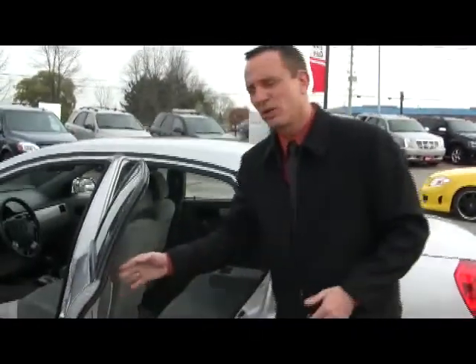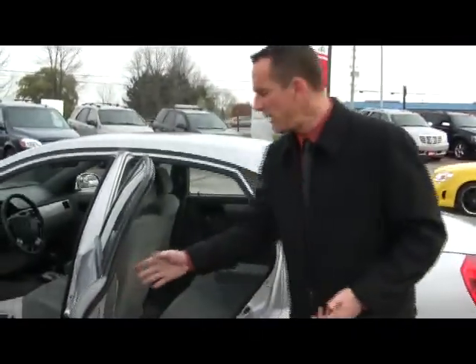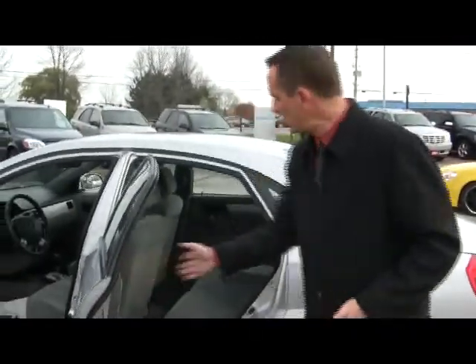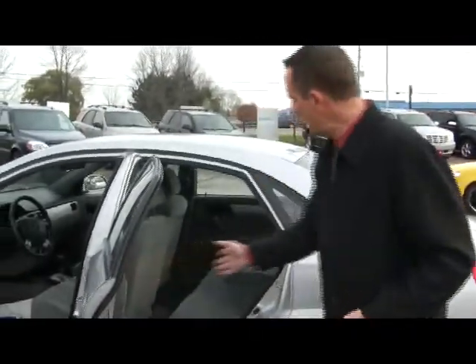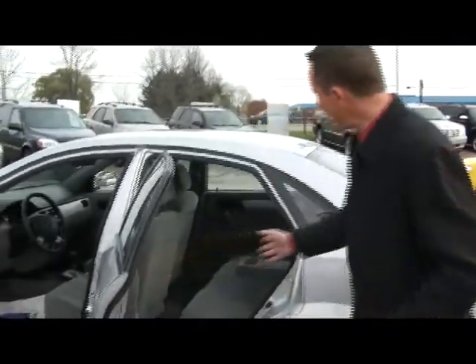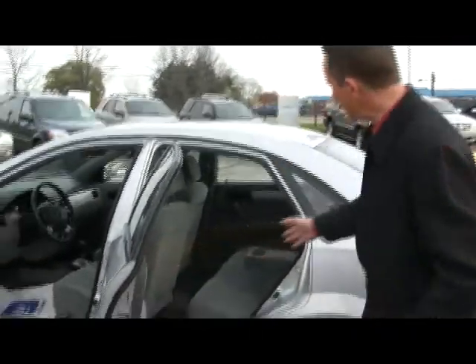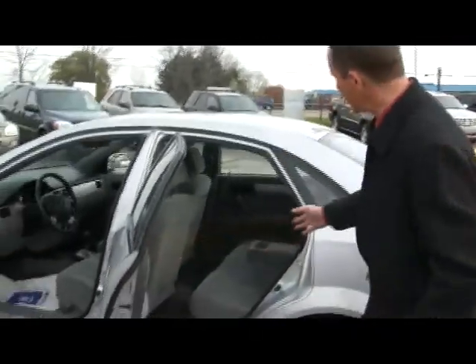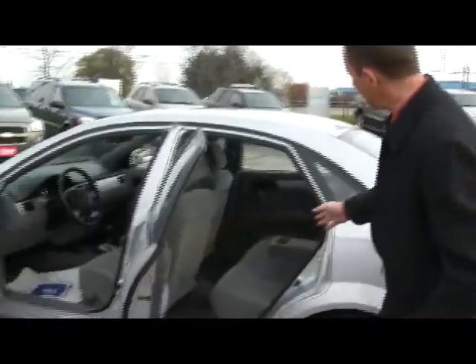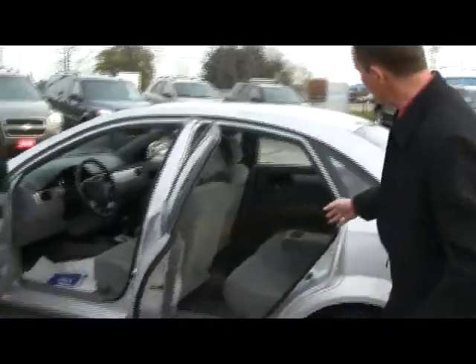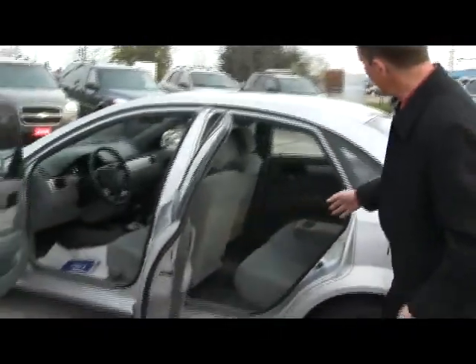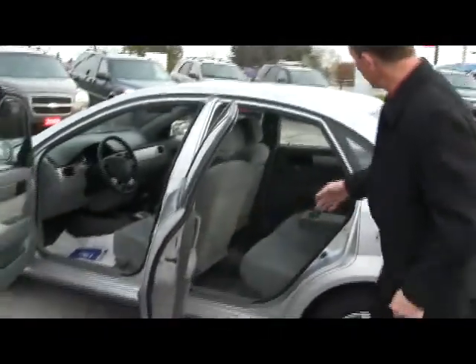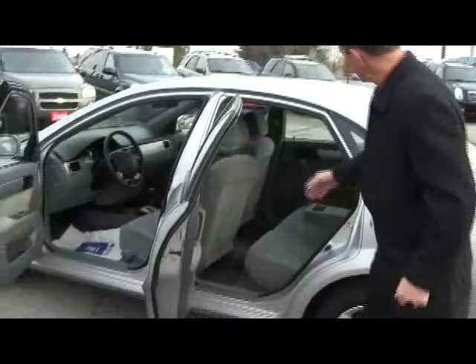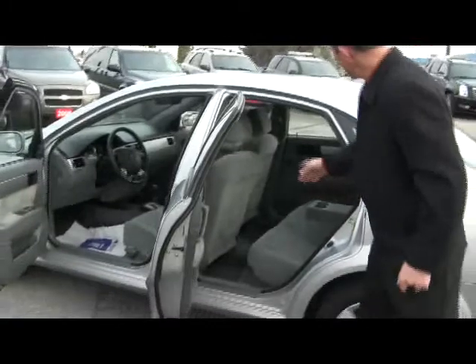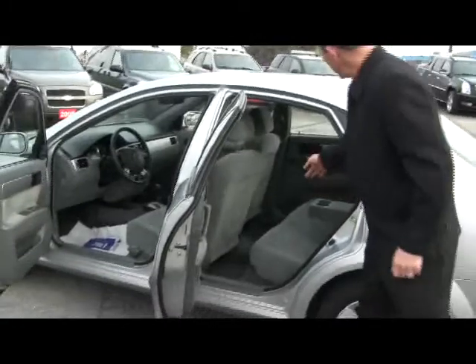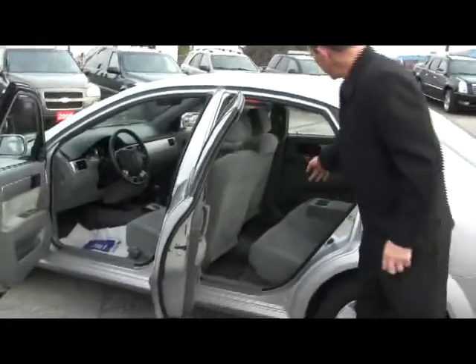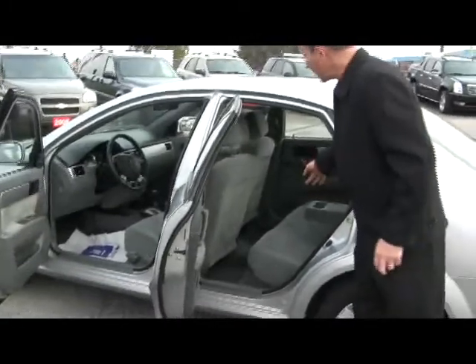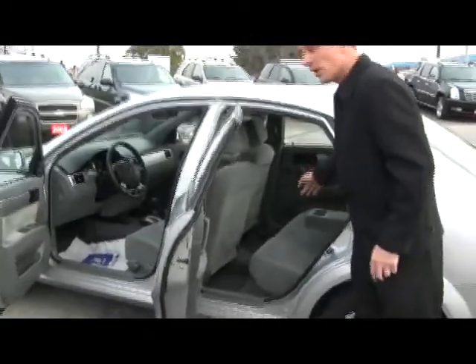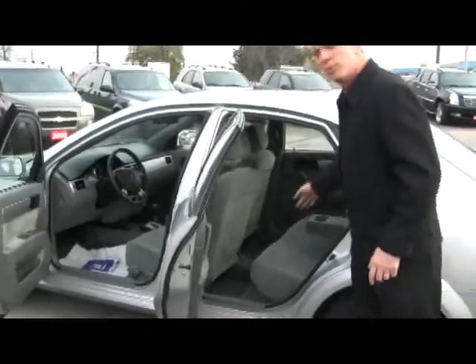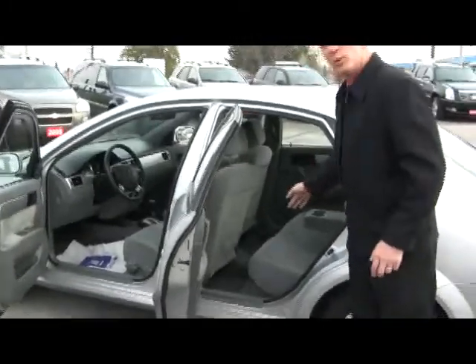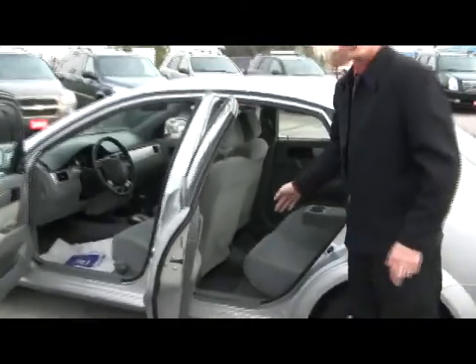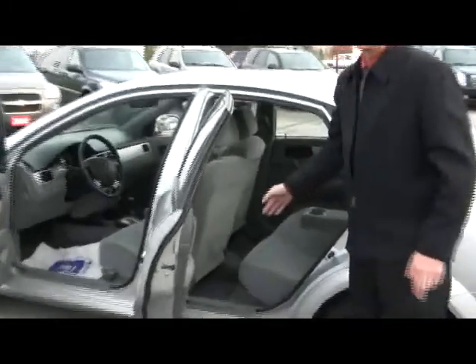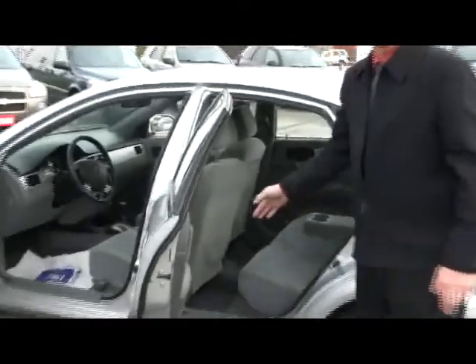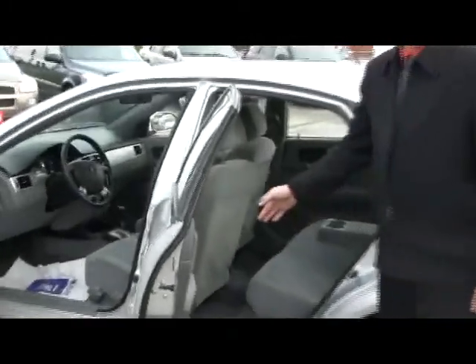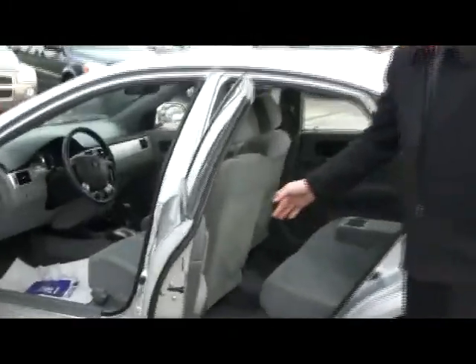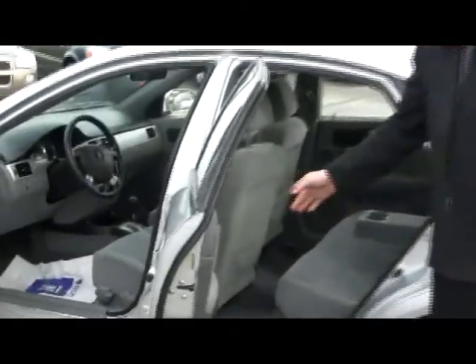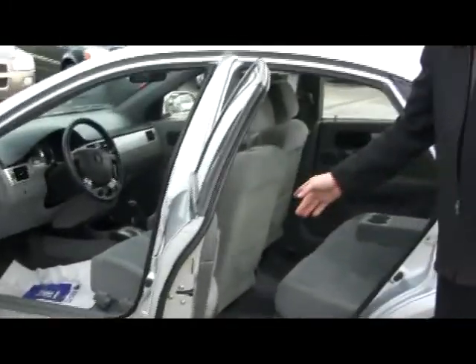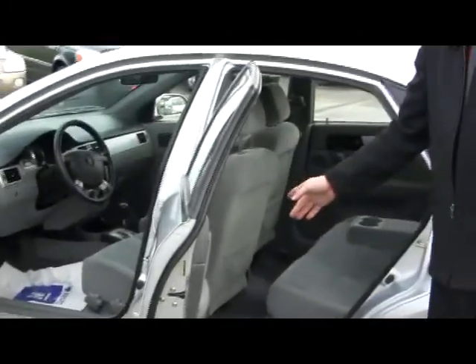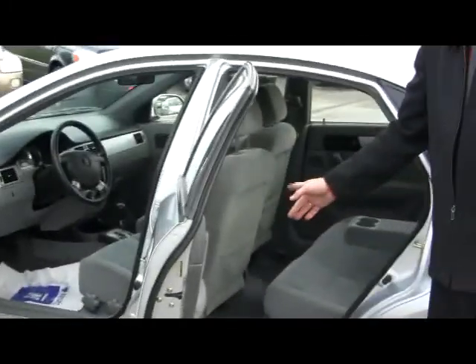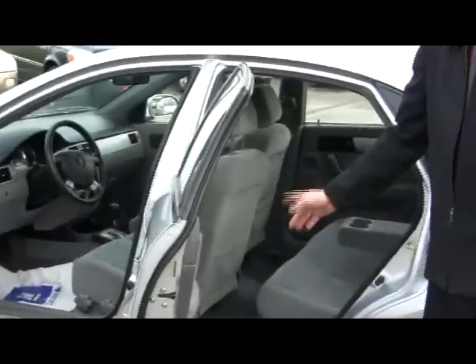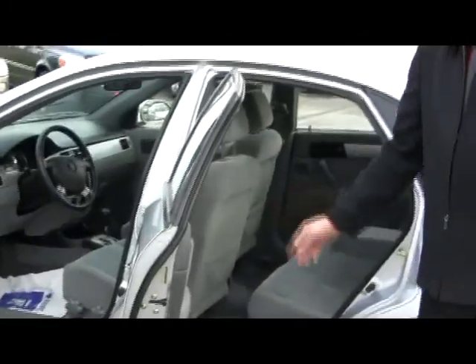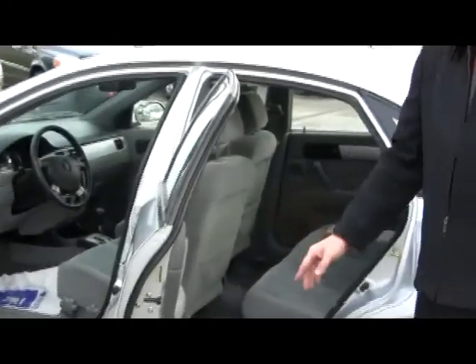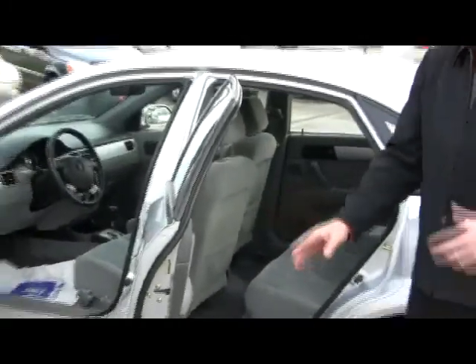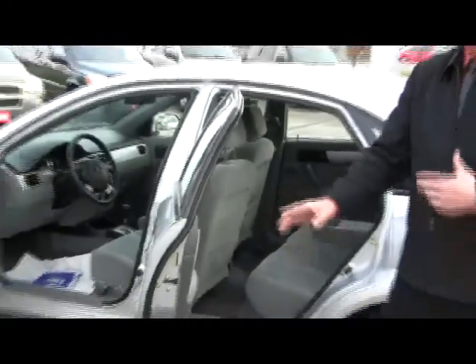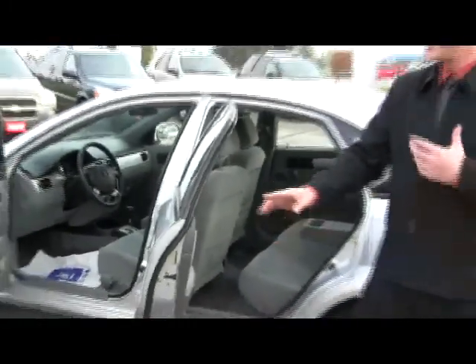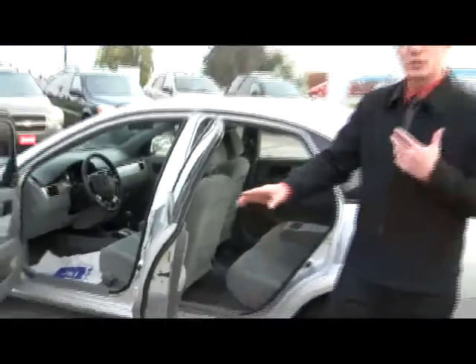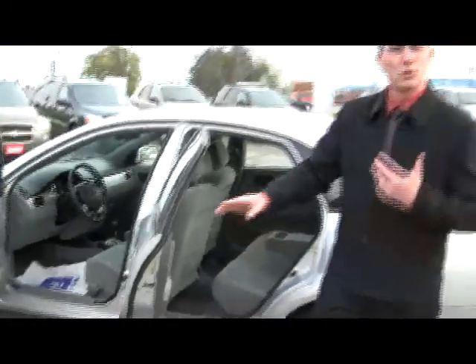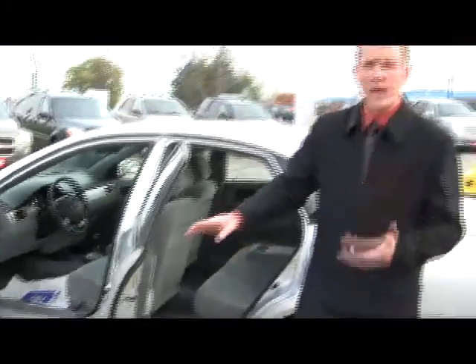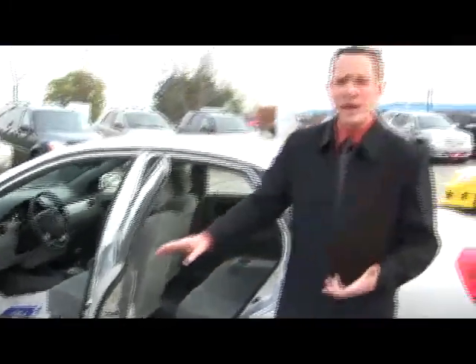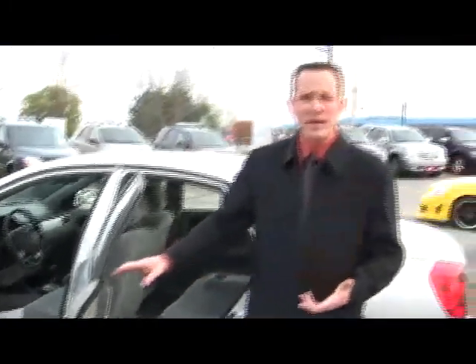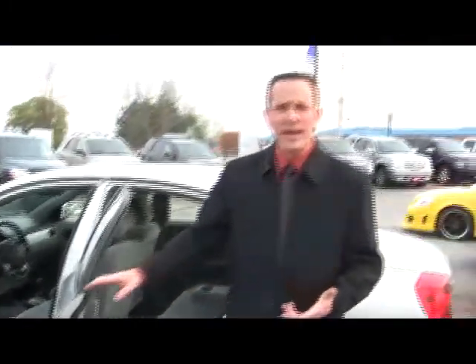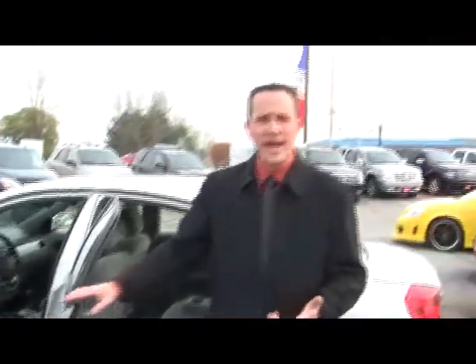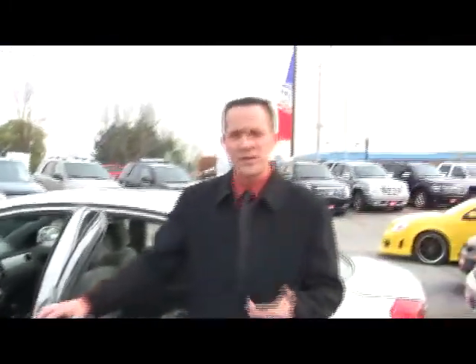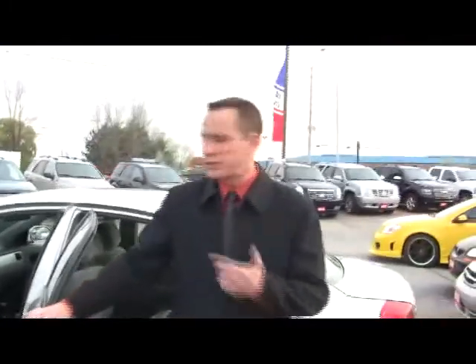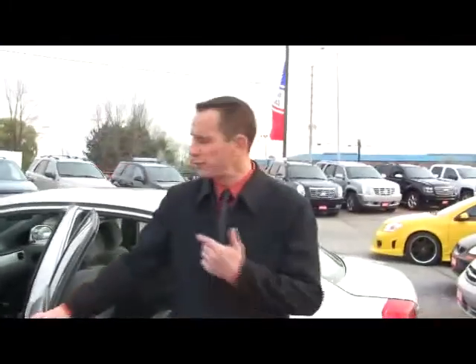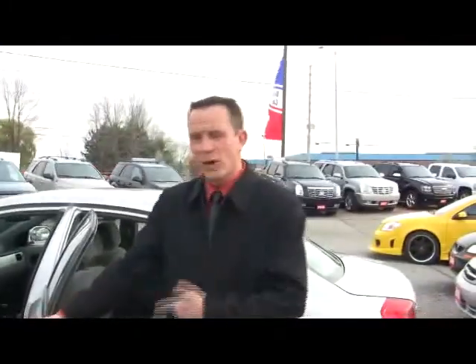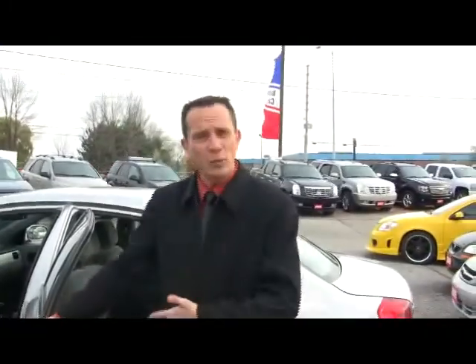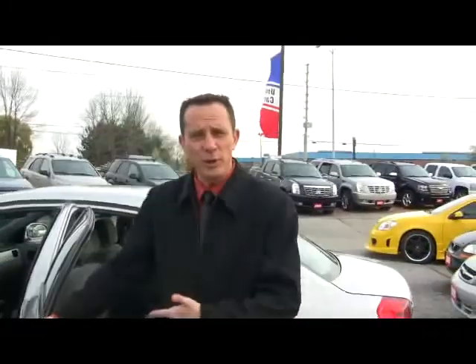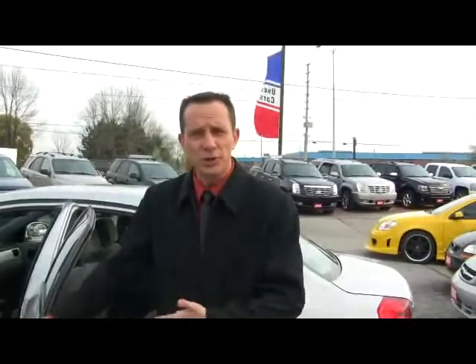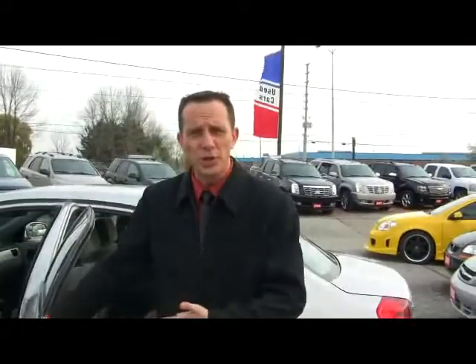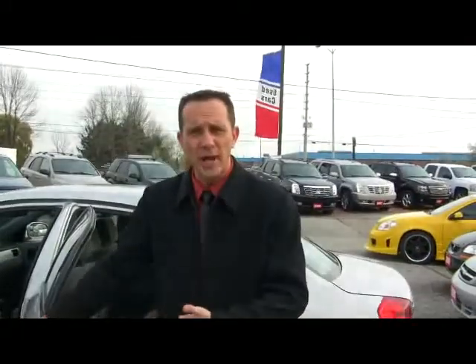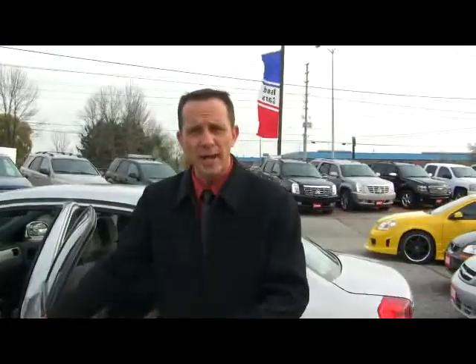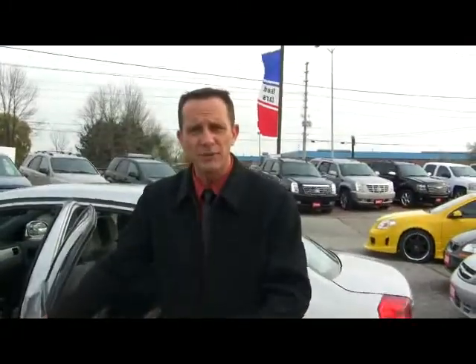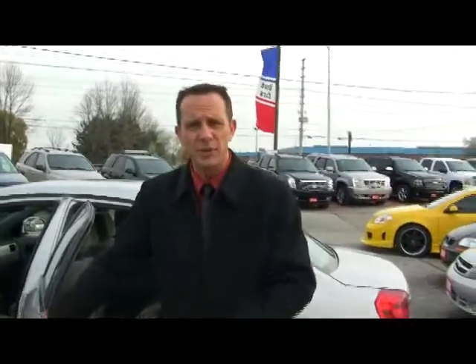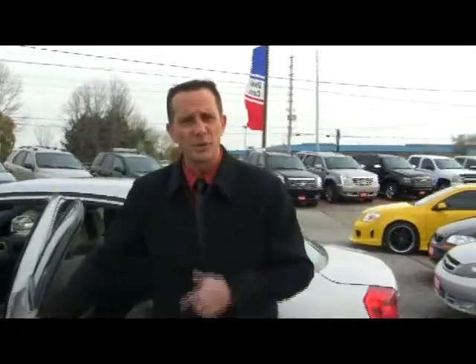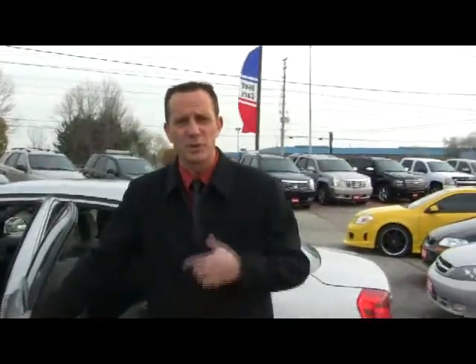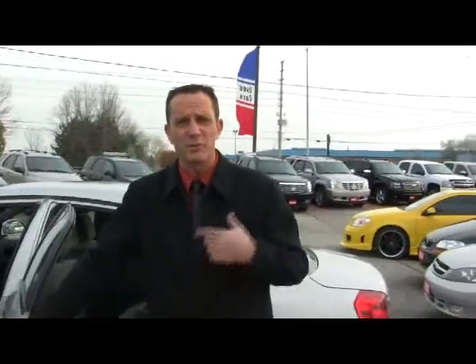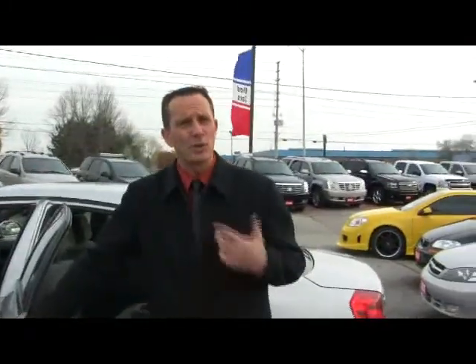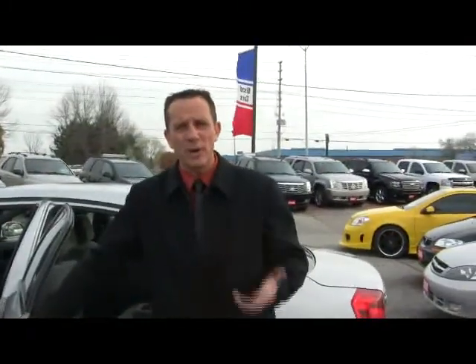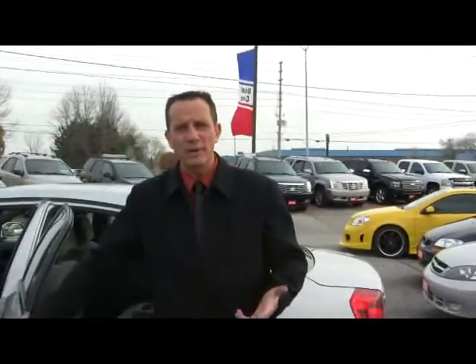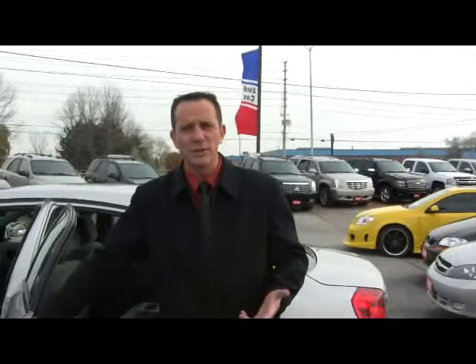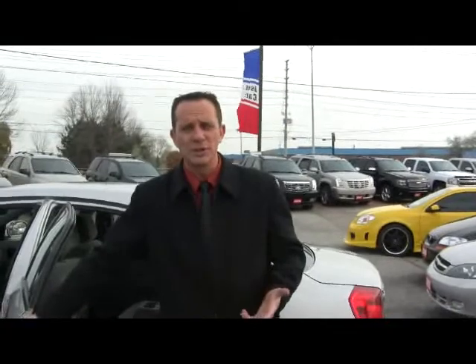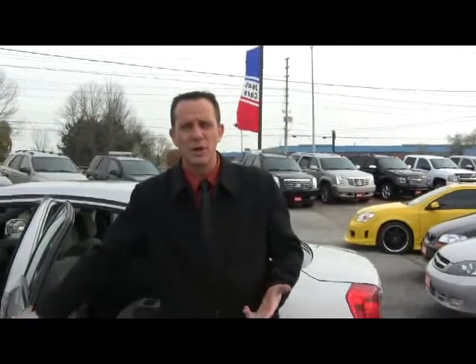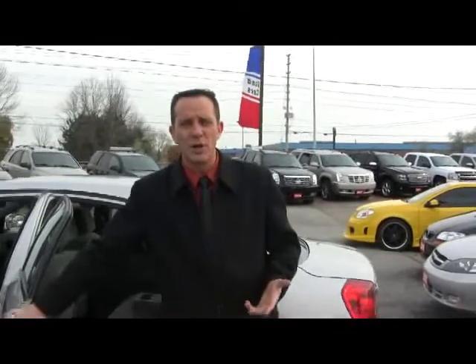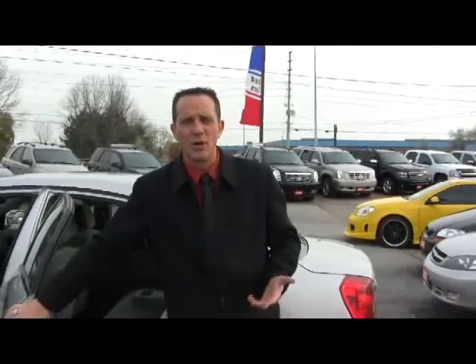It's got a great cloth interior, you've got cup holders in the back seat, and this is great on gas. It's front wheel drive, so you know it's going to be great in the snow.